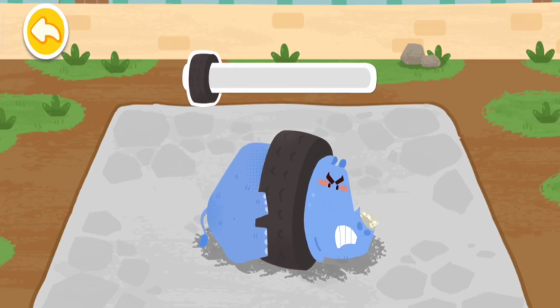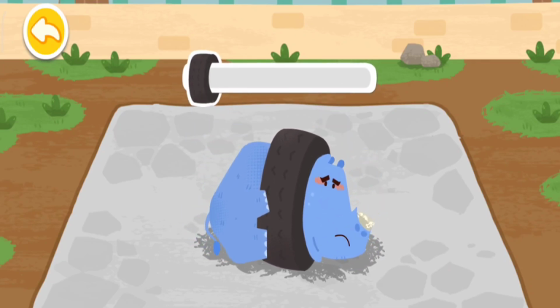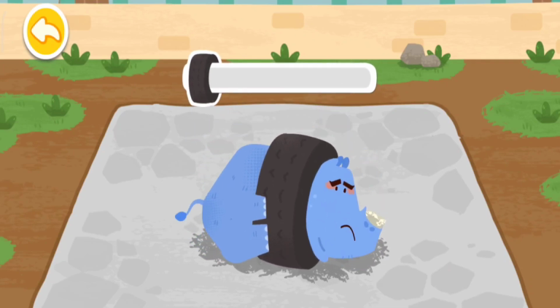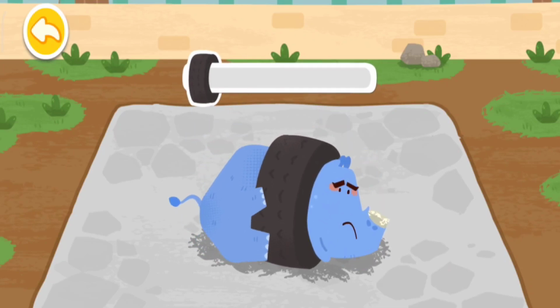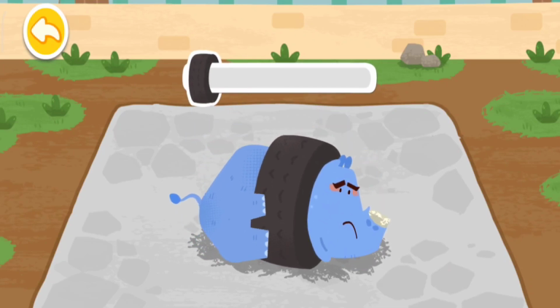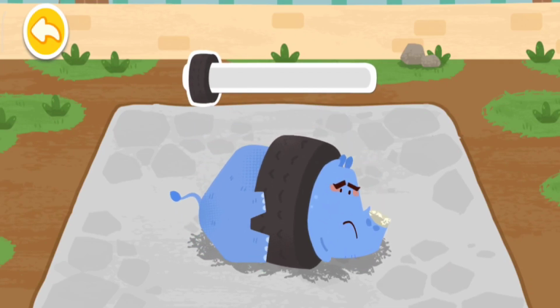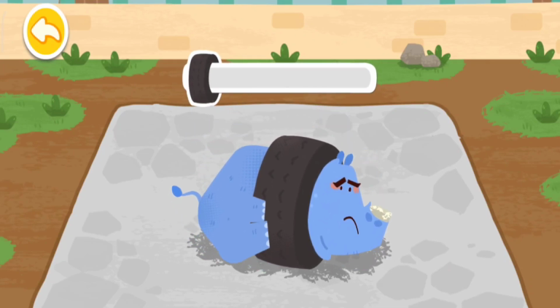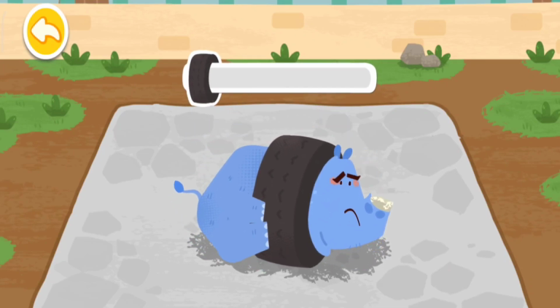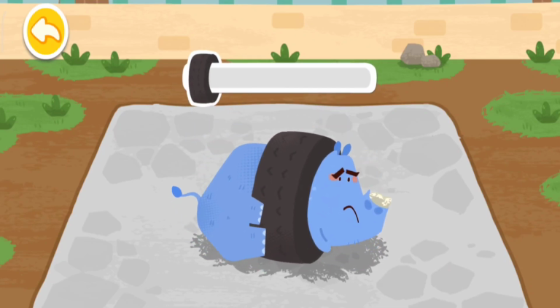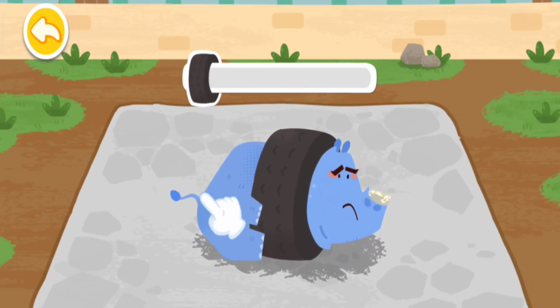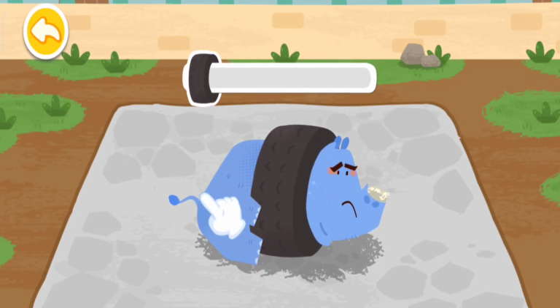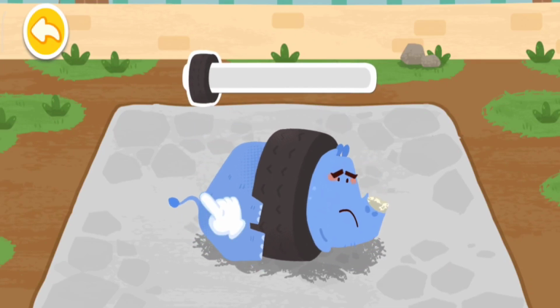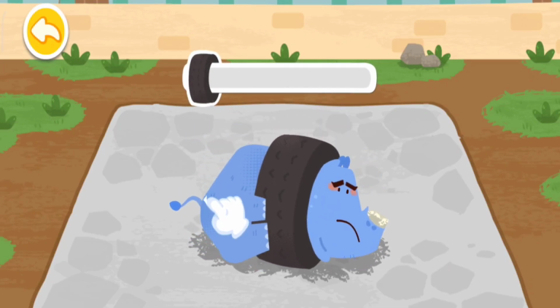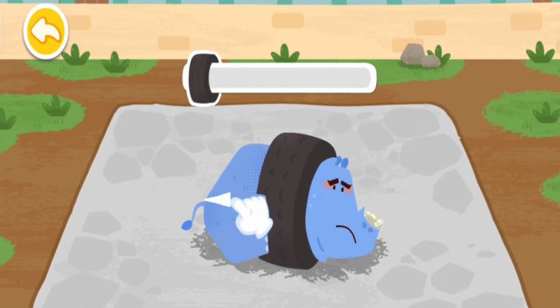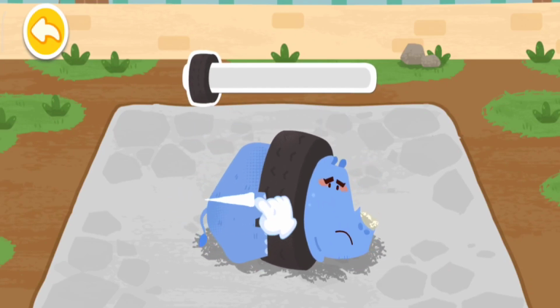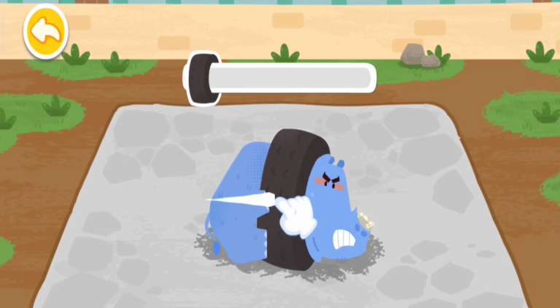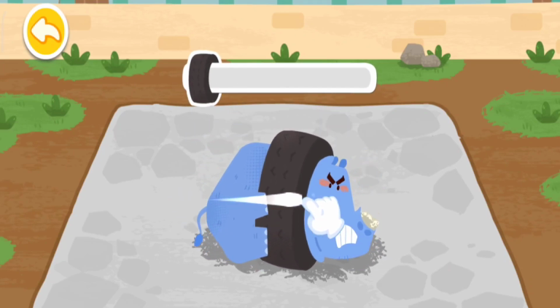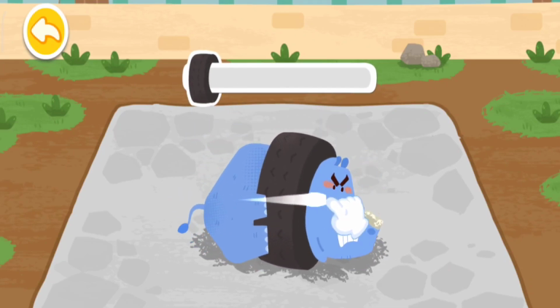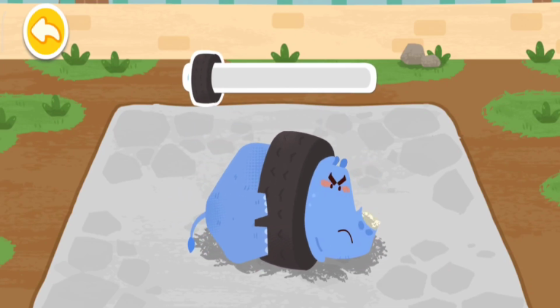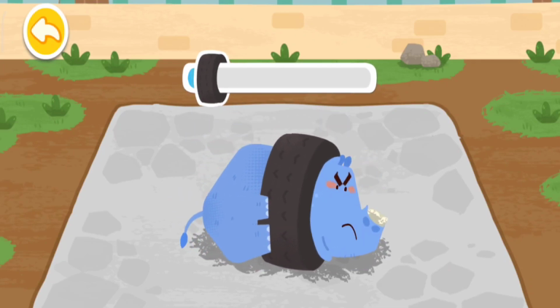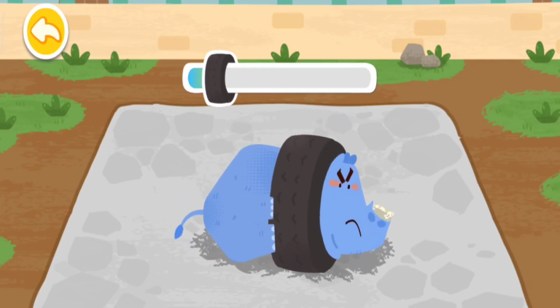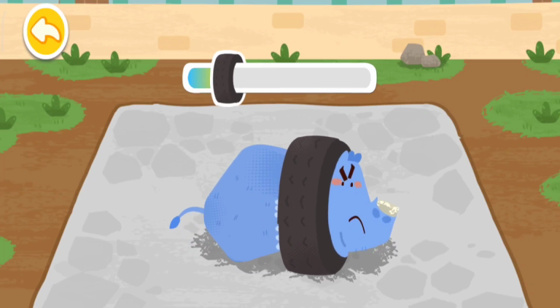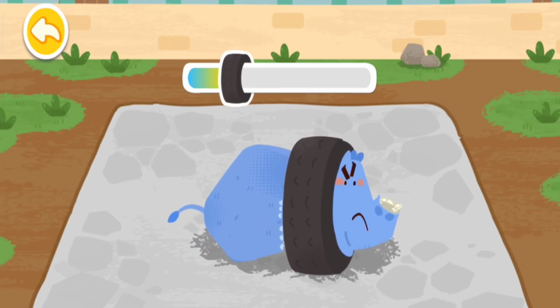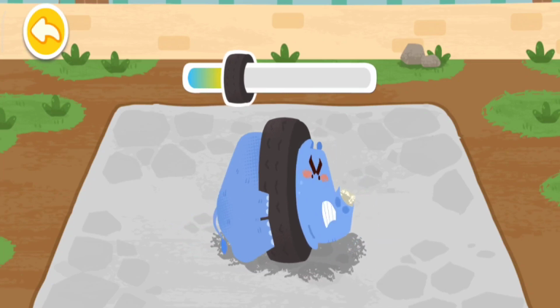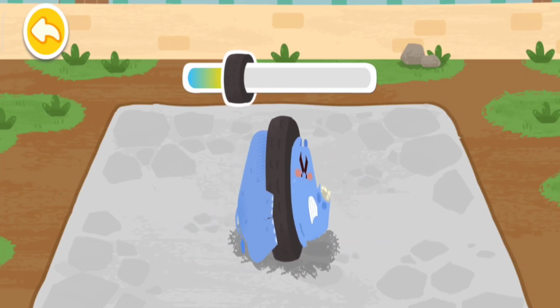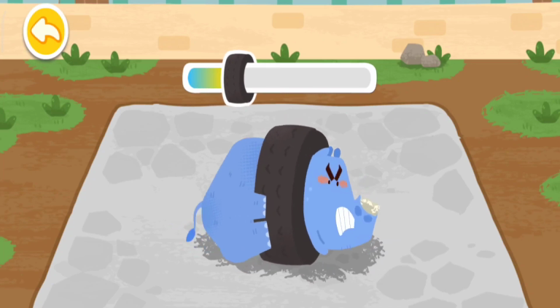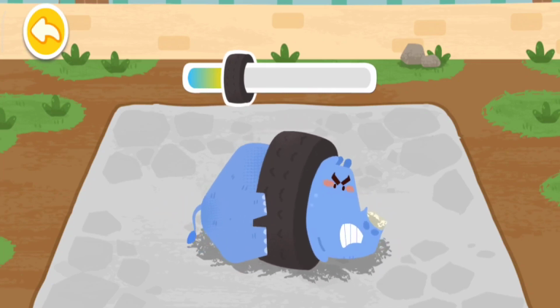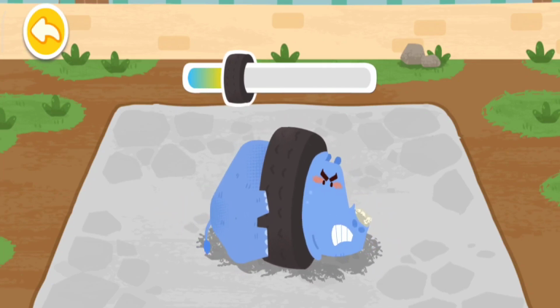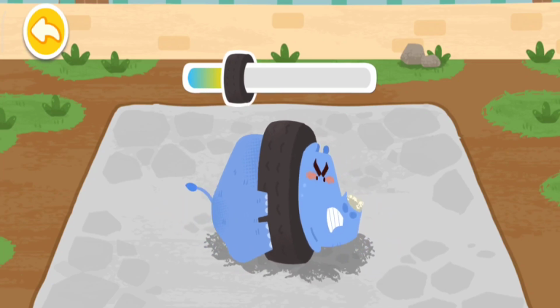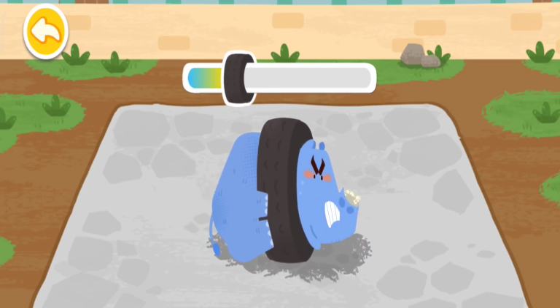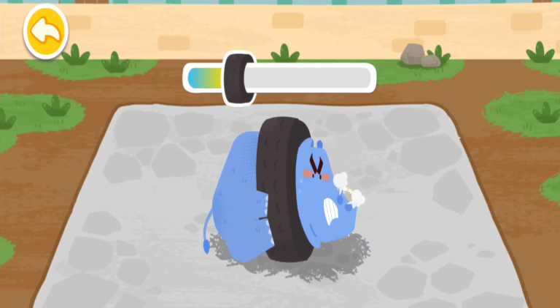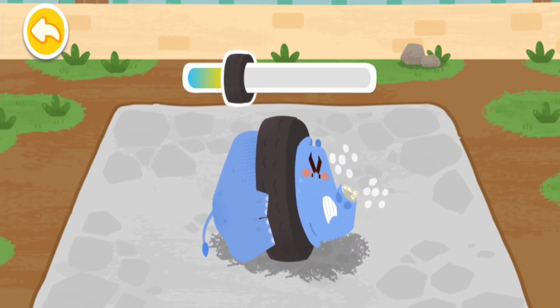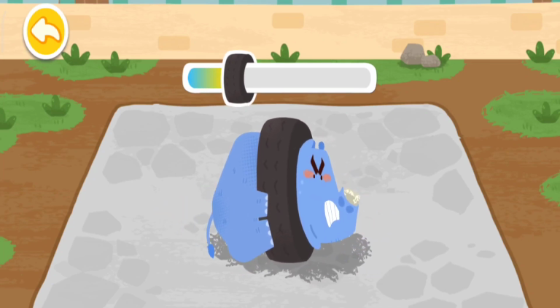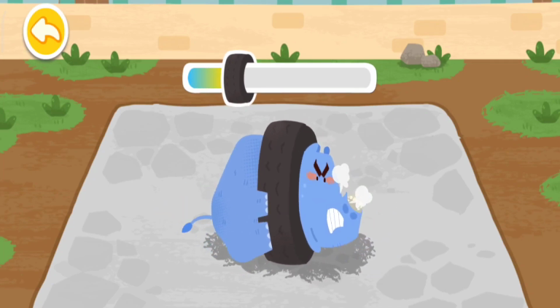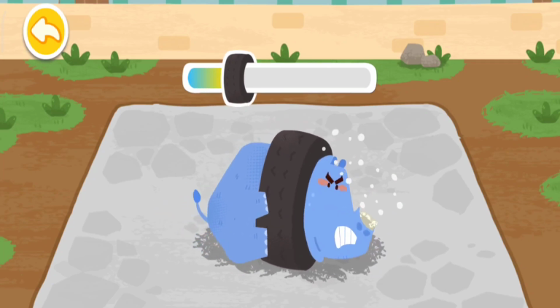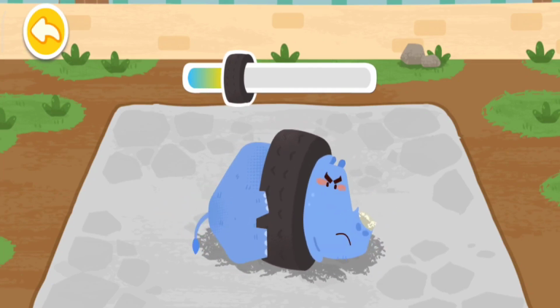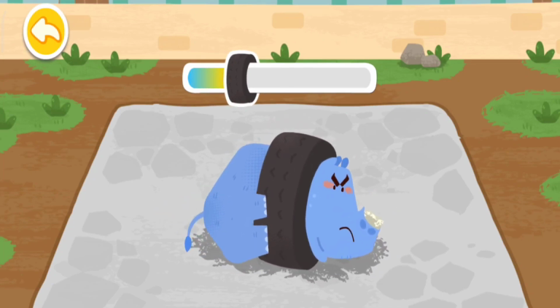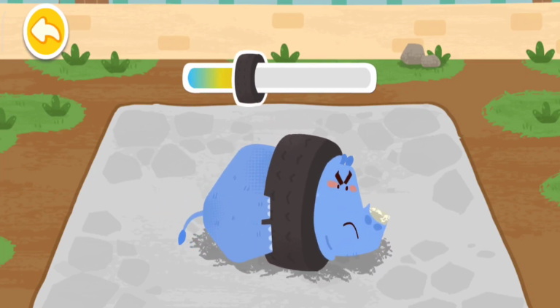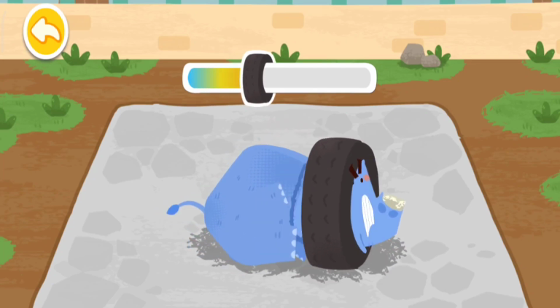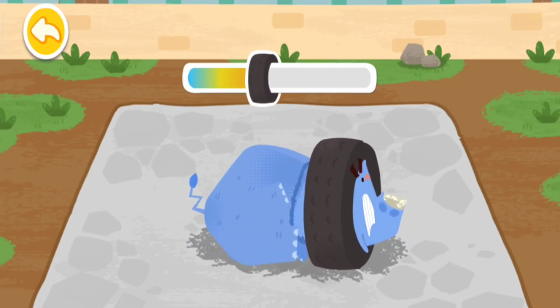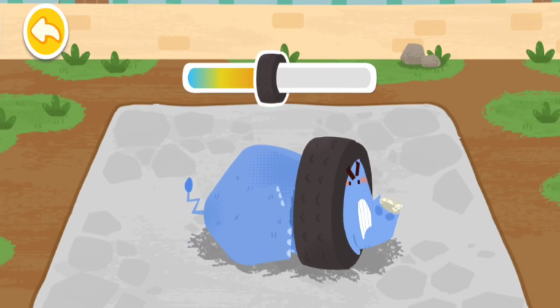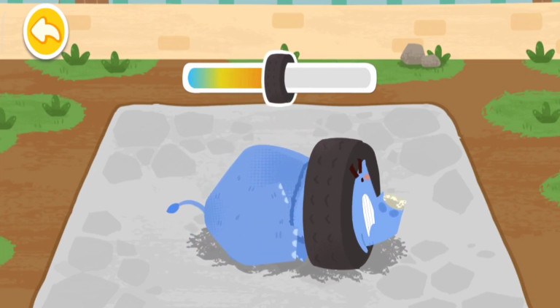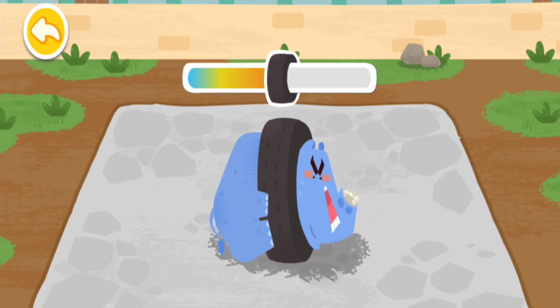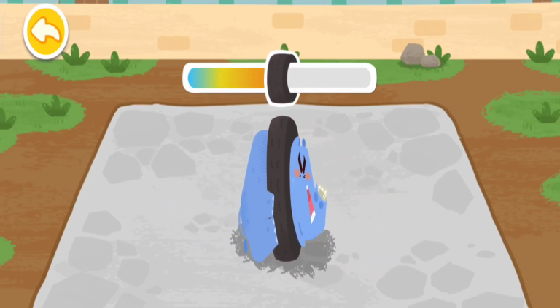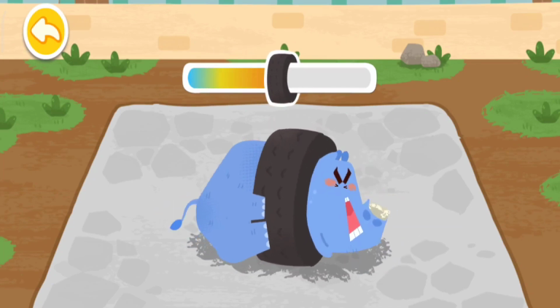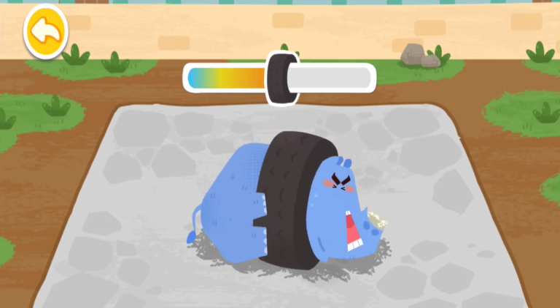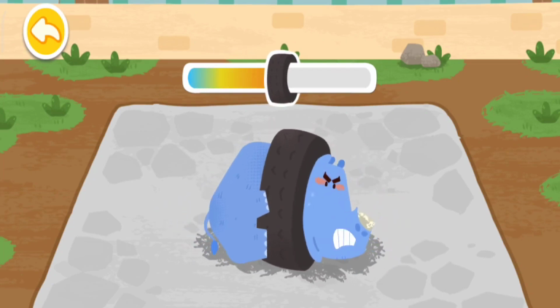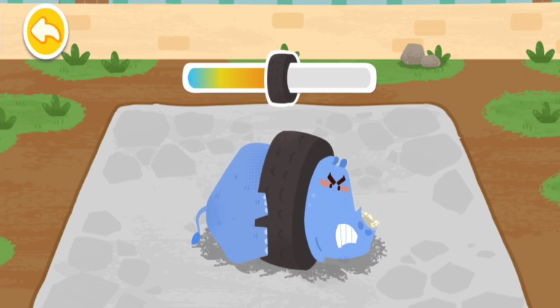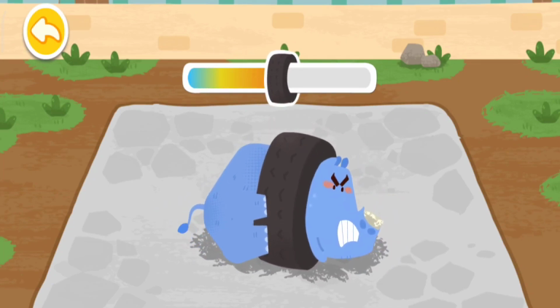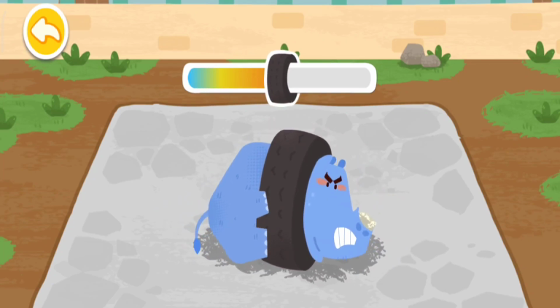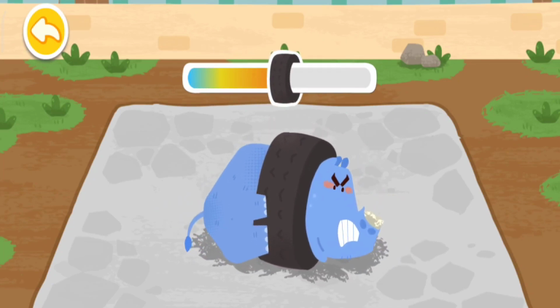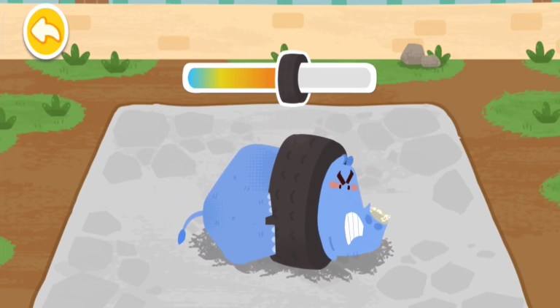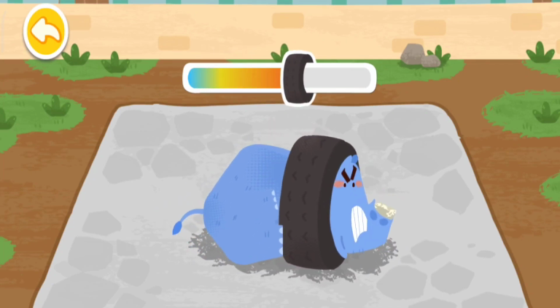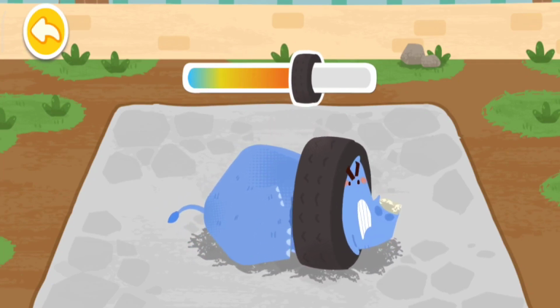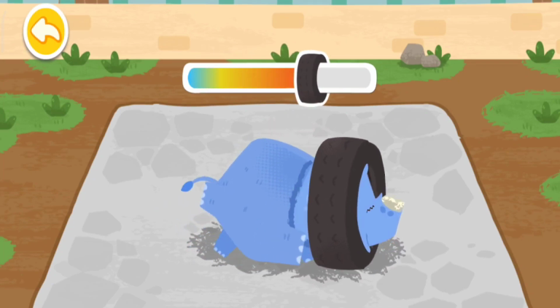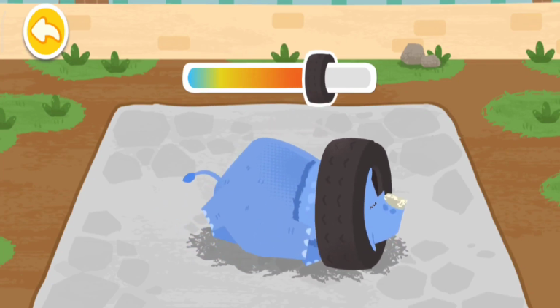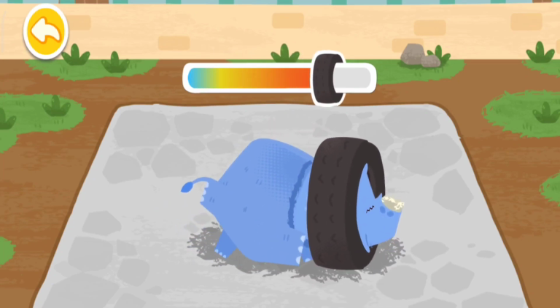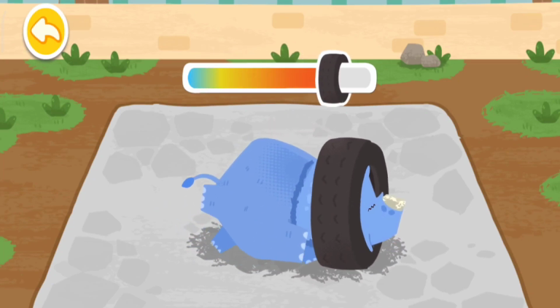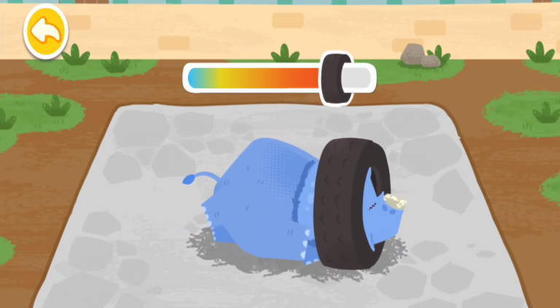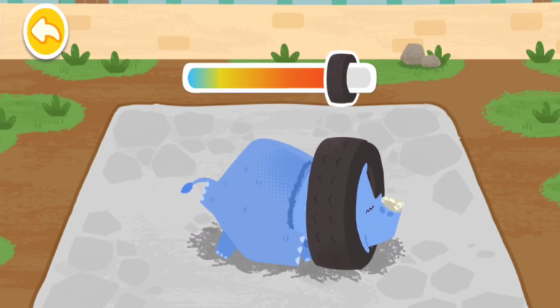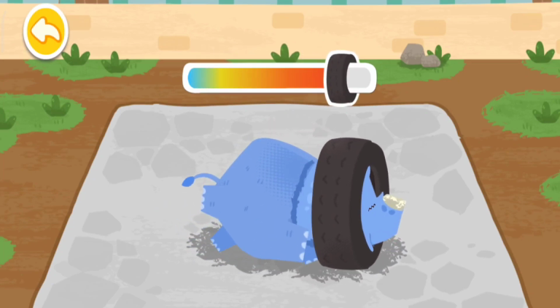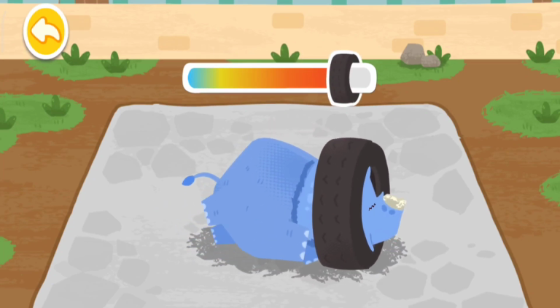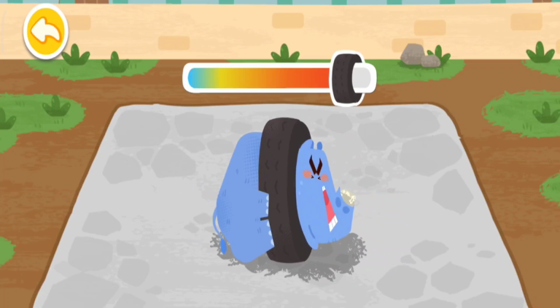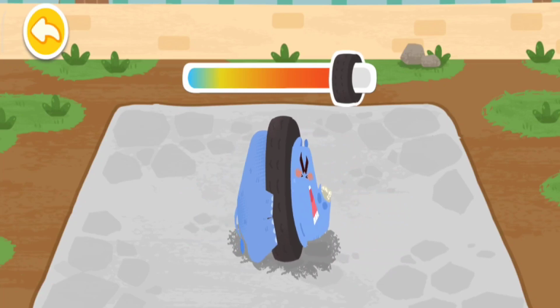Let's help it. Keep going. The rhinoceros is almost free.